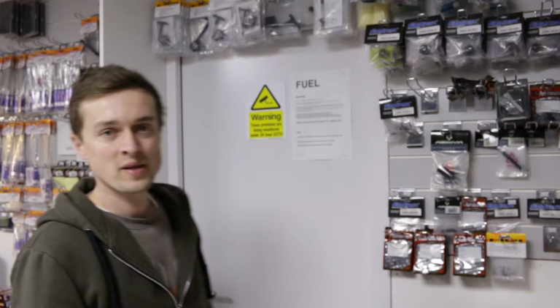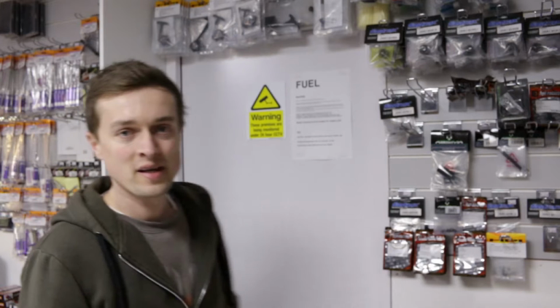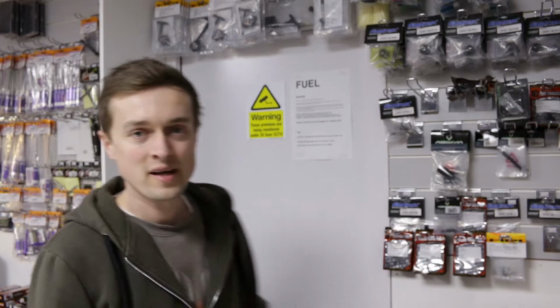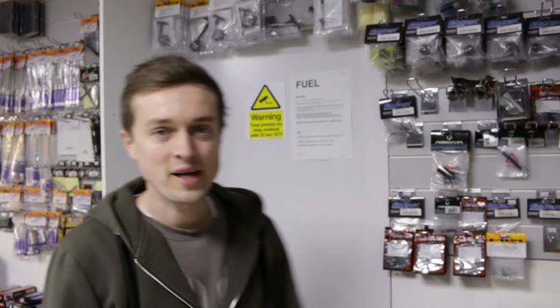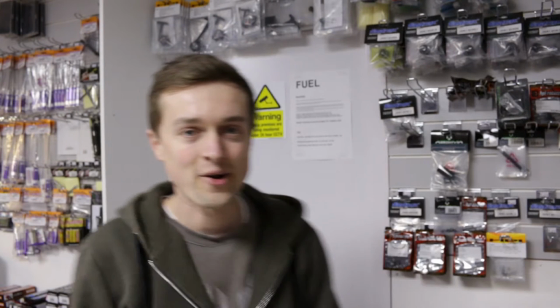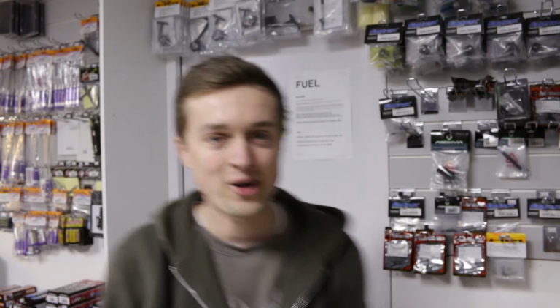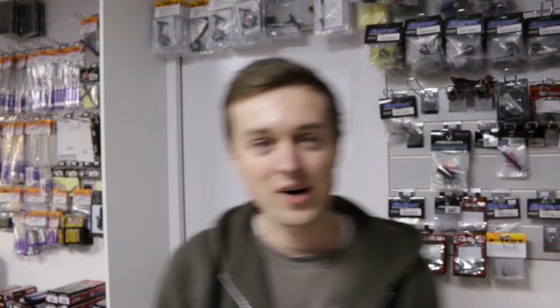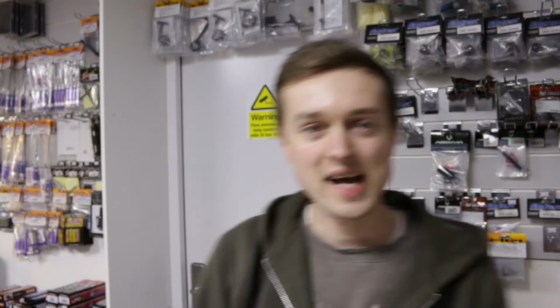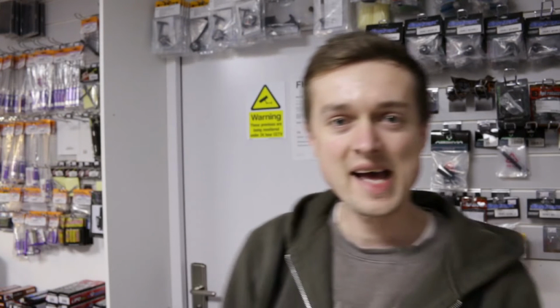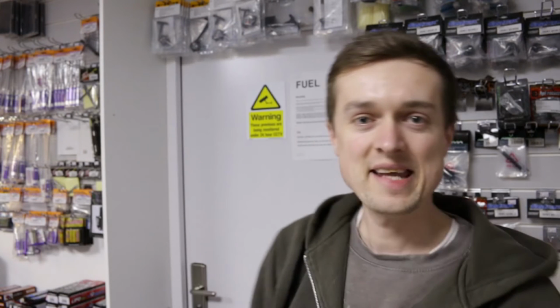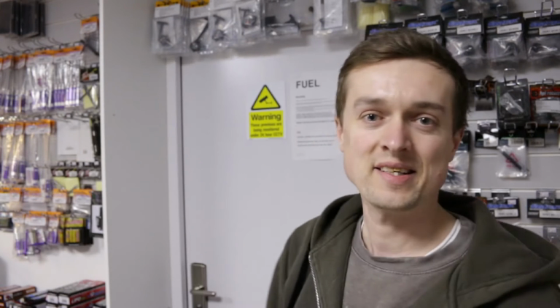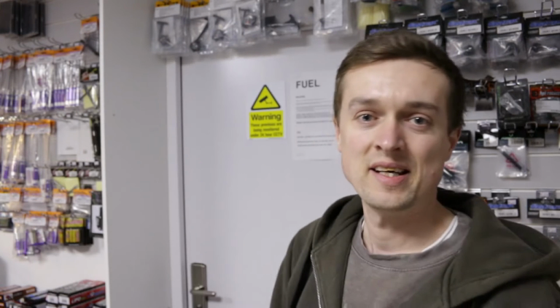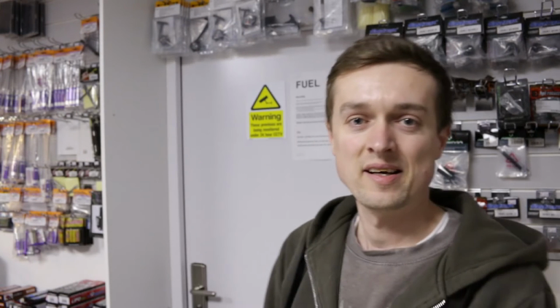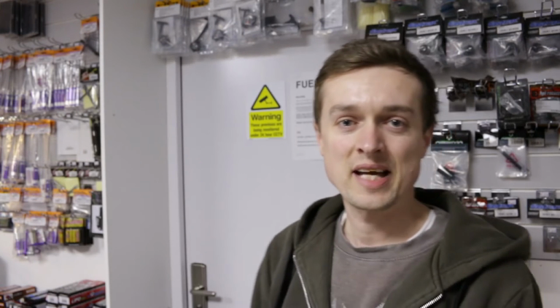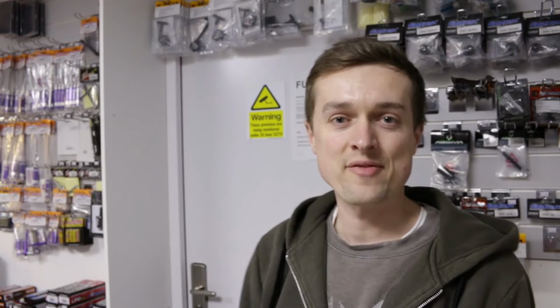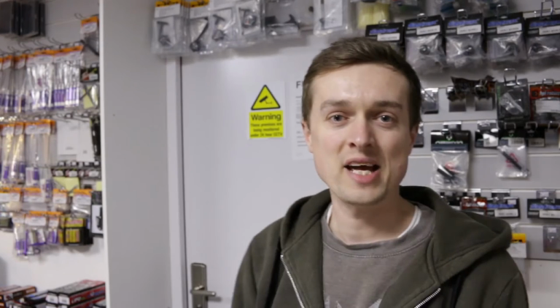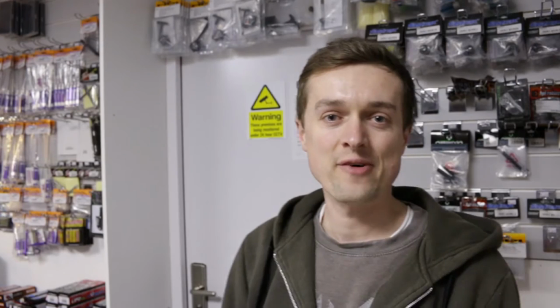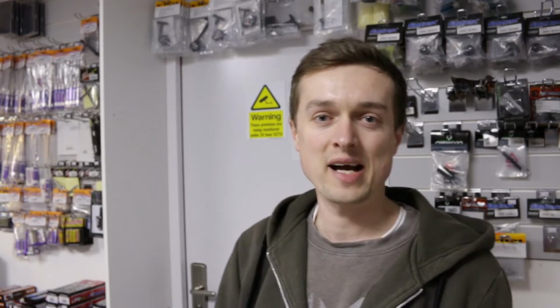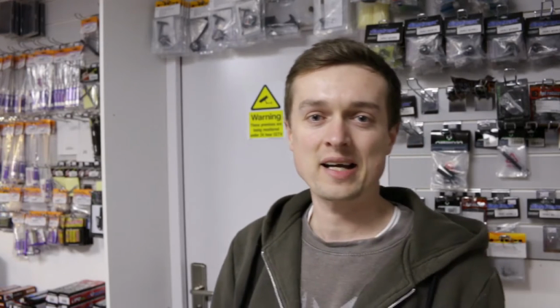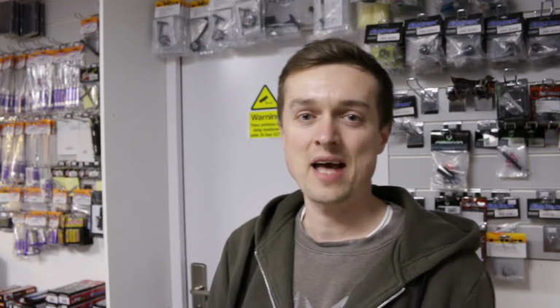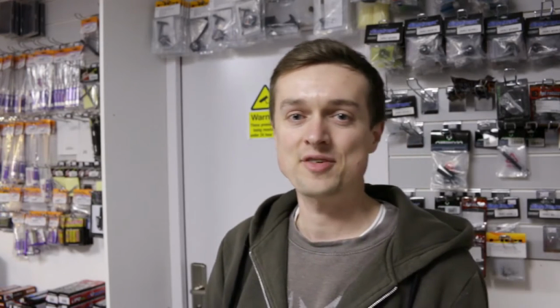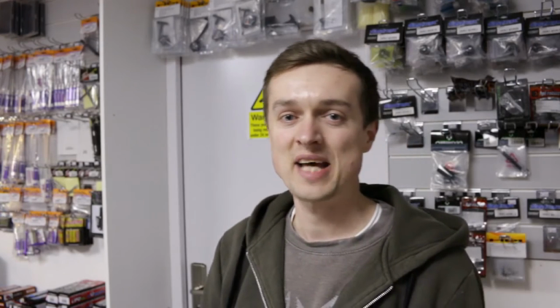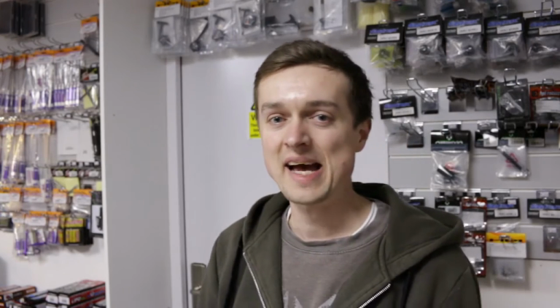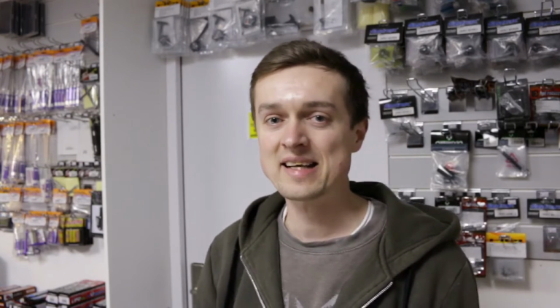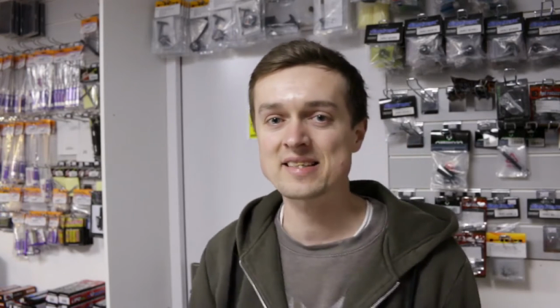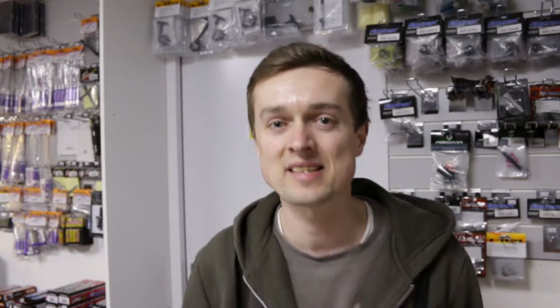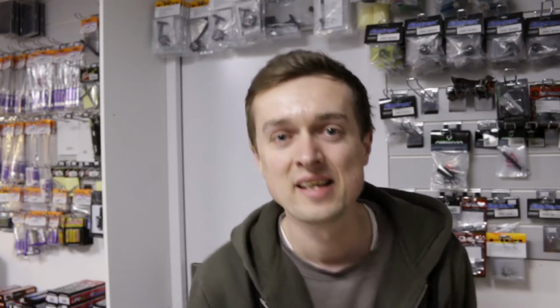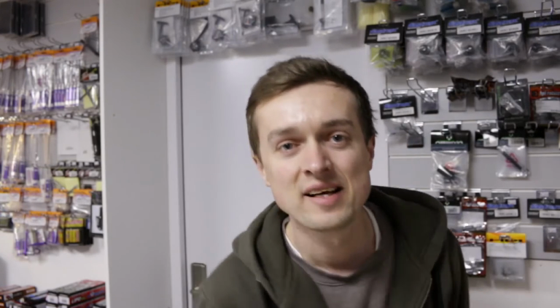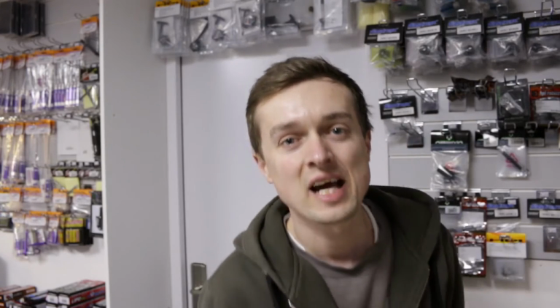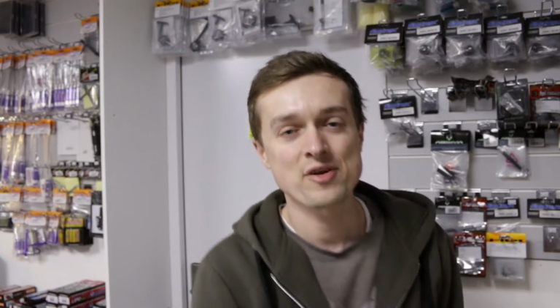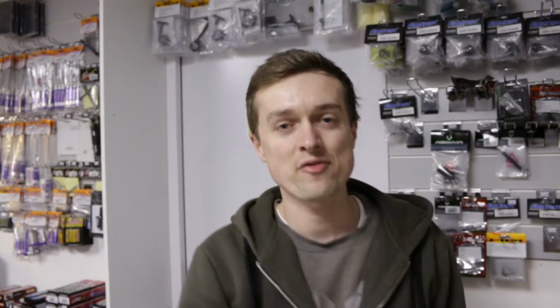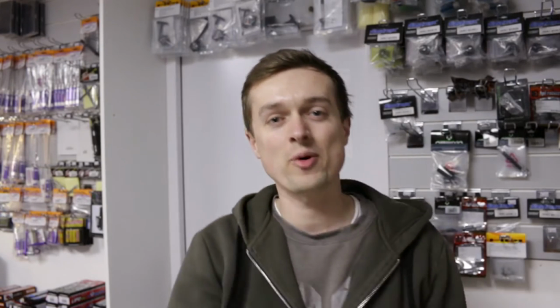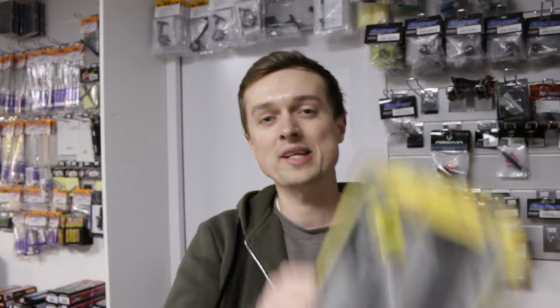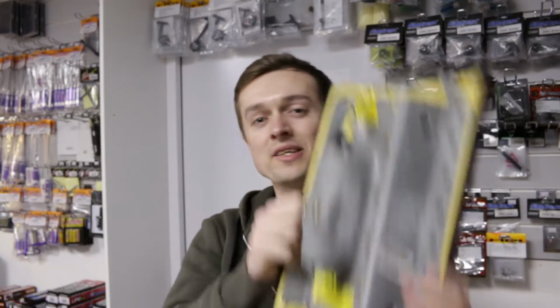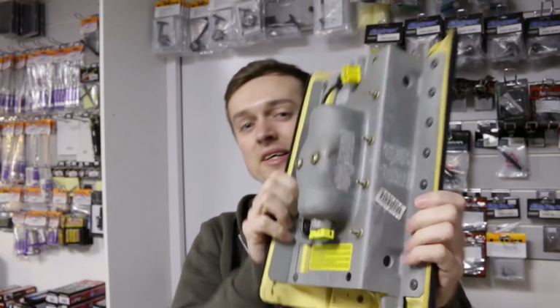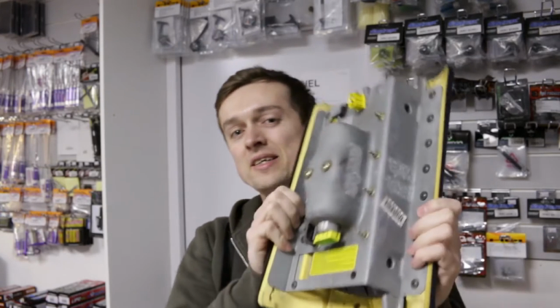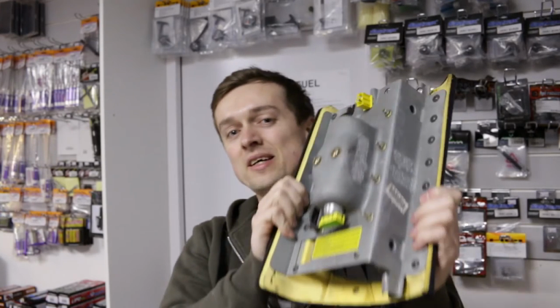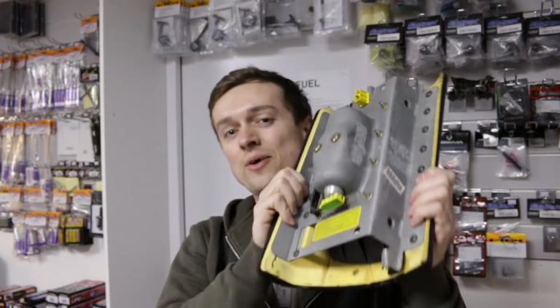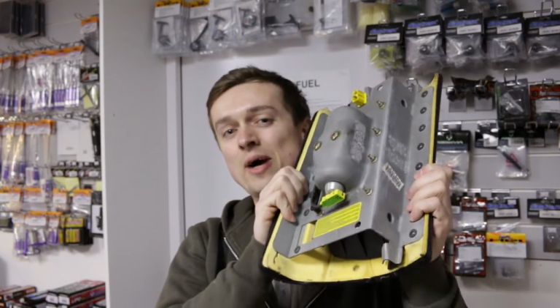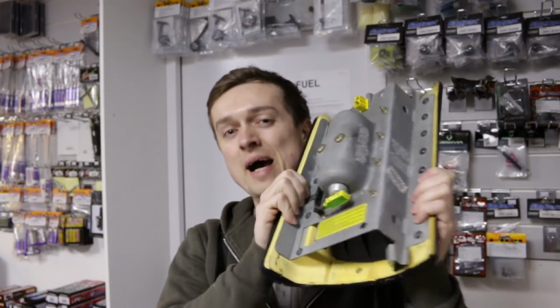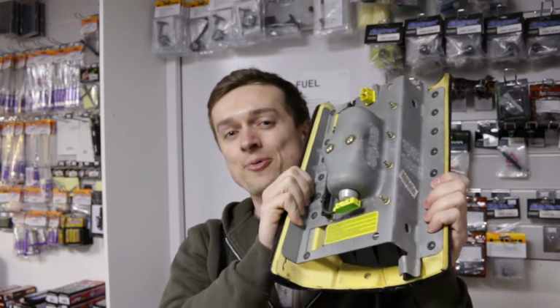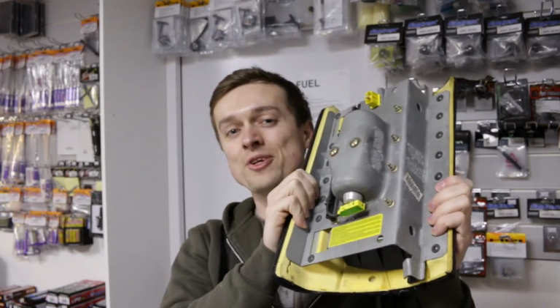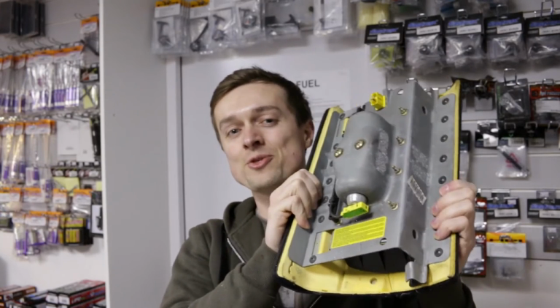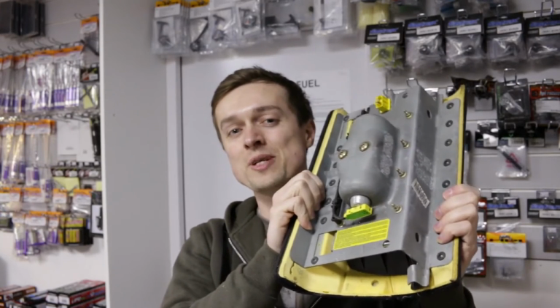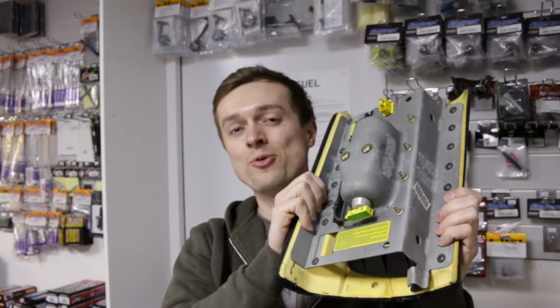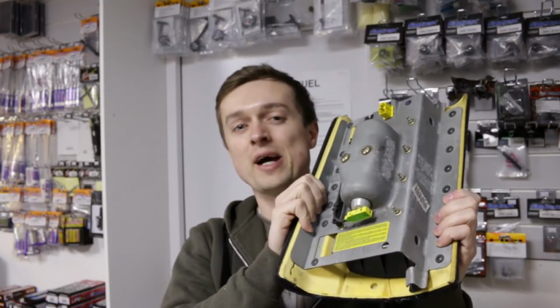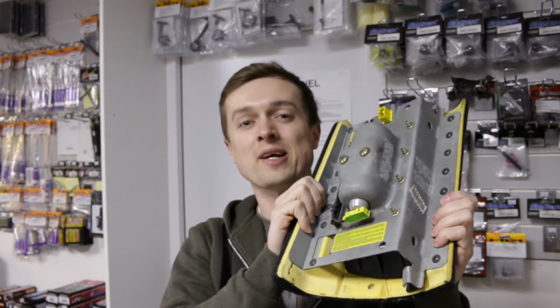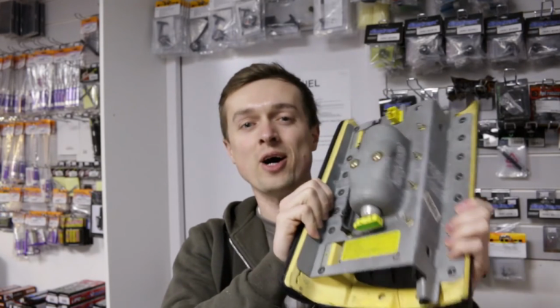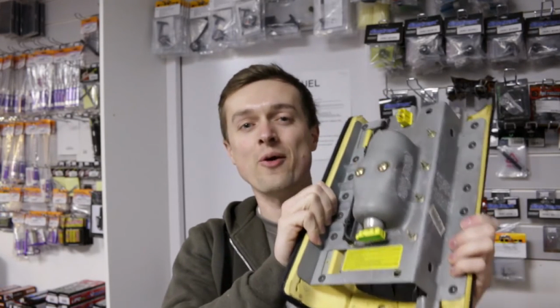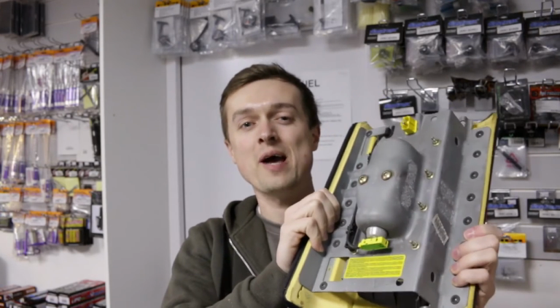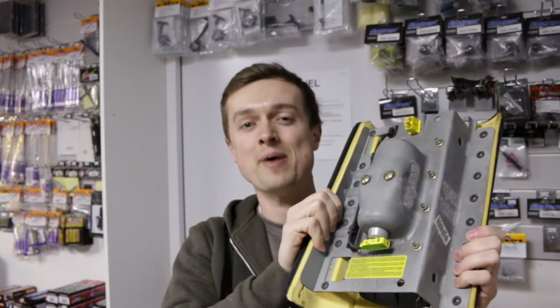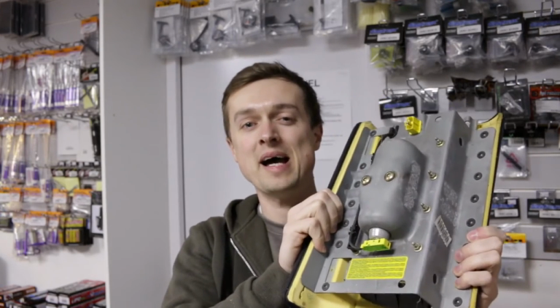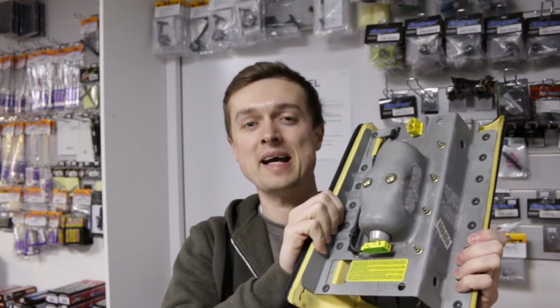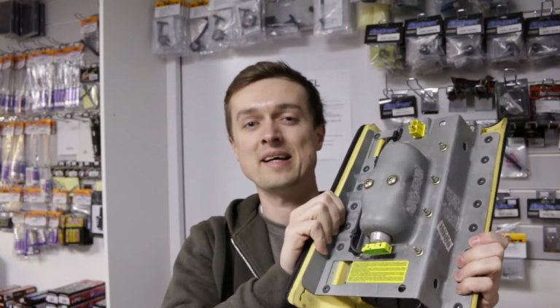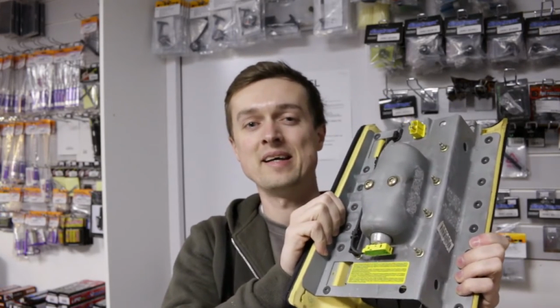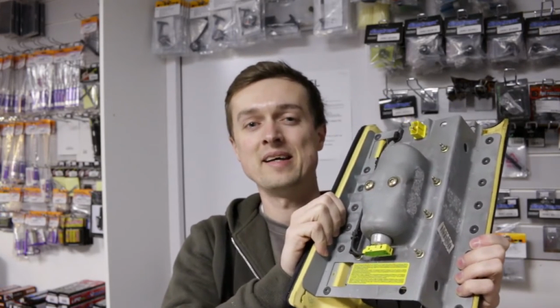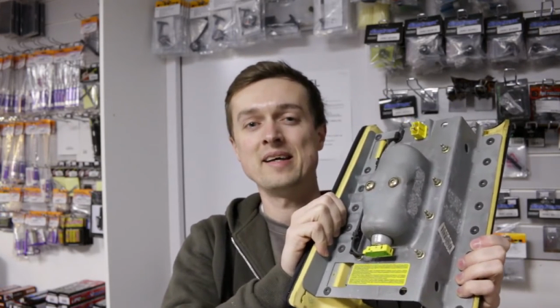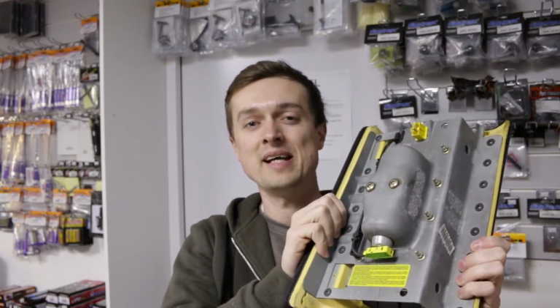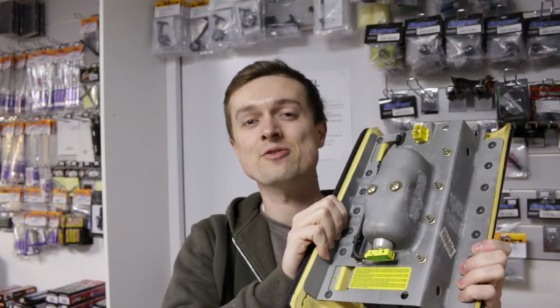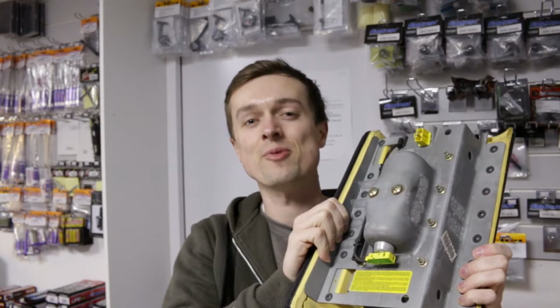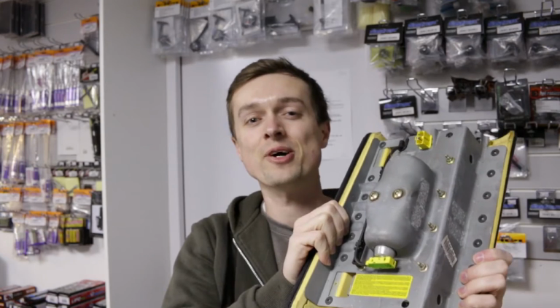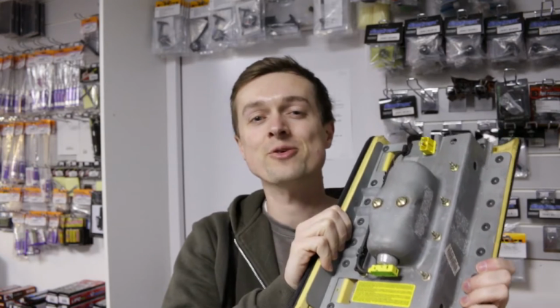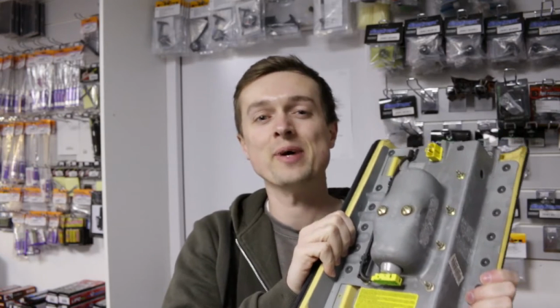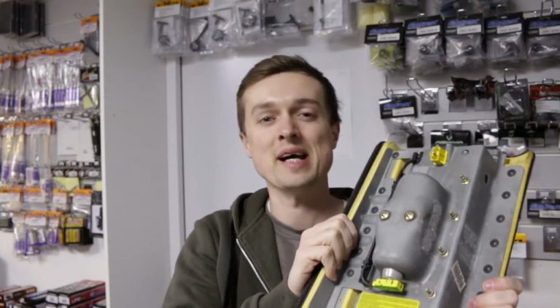Yo guys, Kev here at Kev's Hacks. Have you ever wondered what happens when you put a car airbag into a microwave?